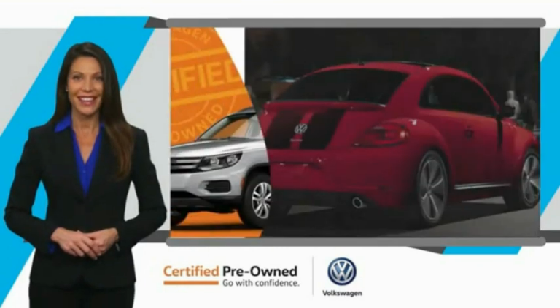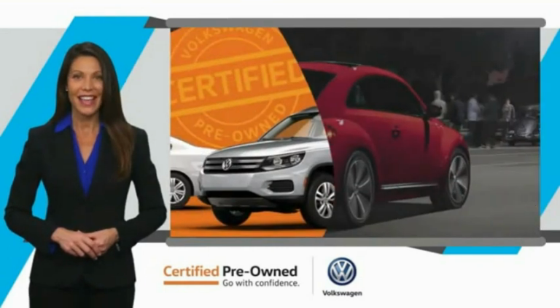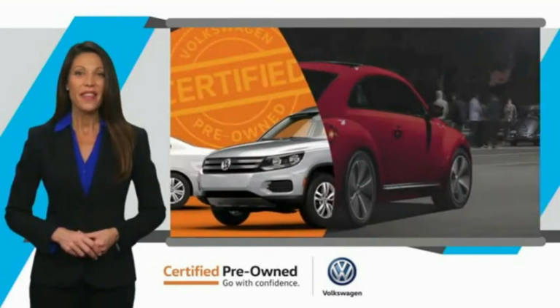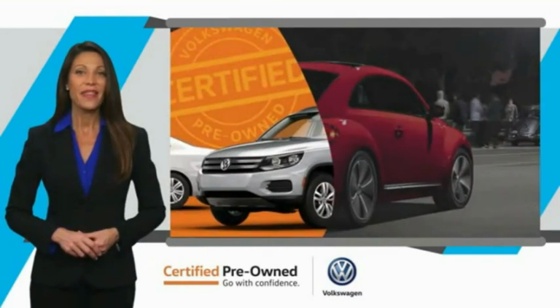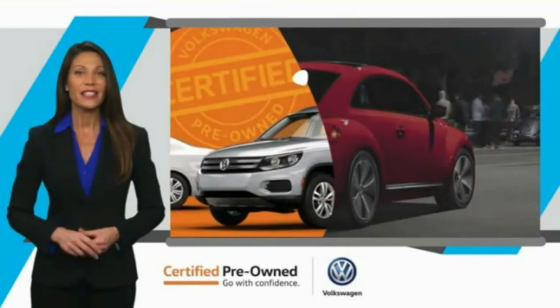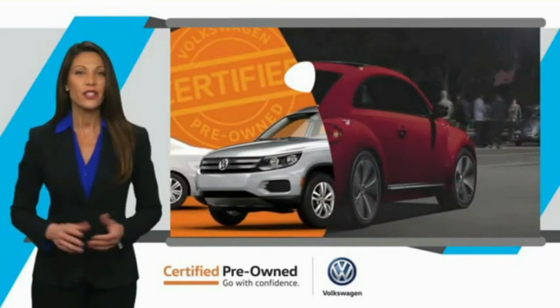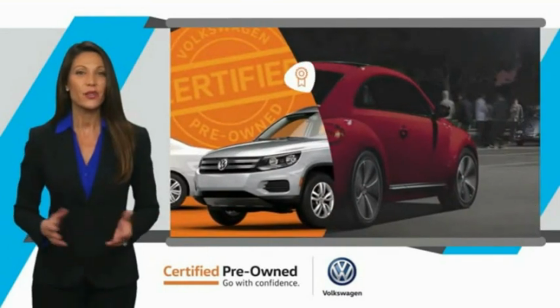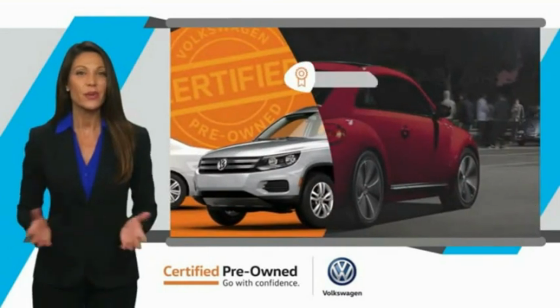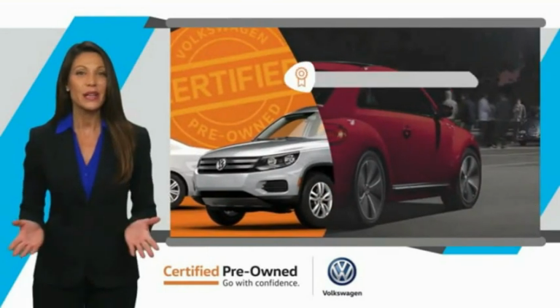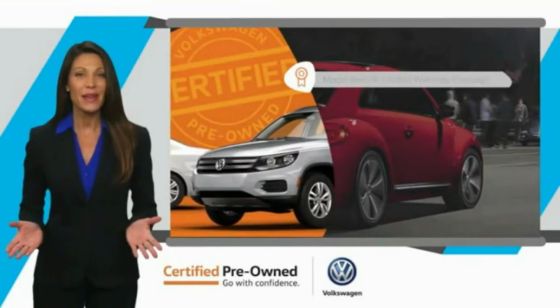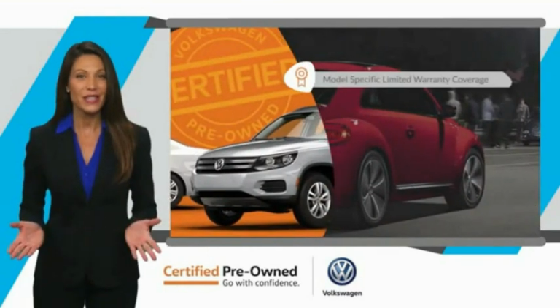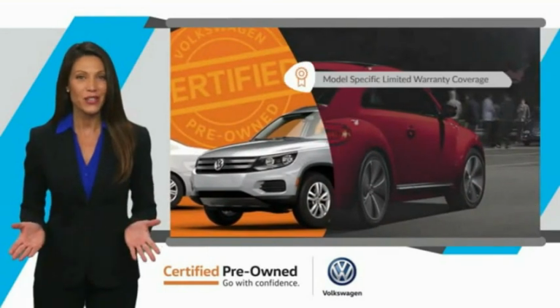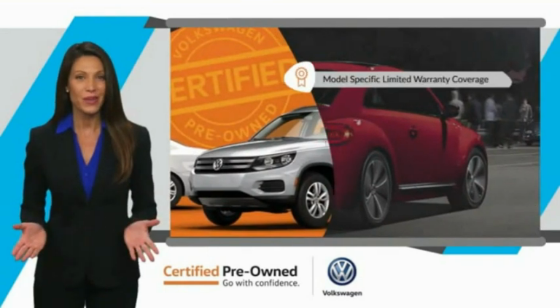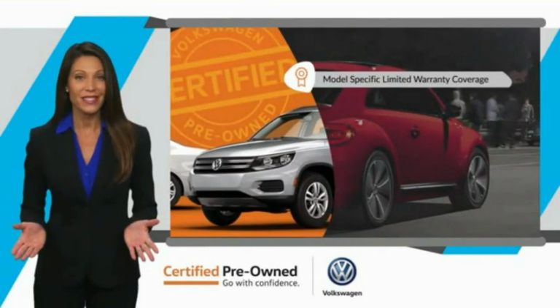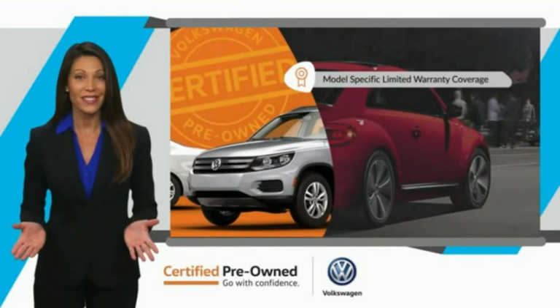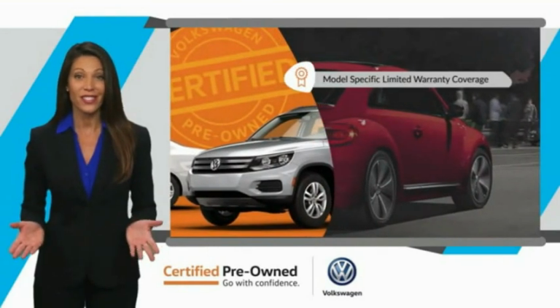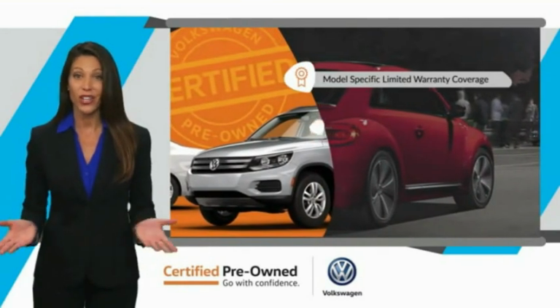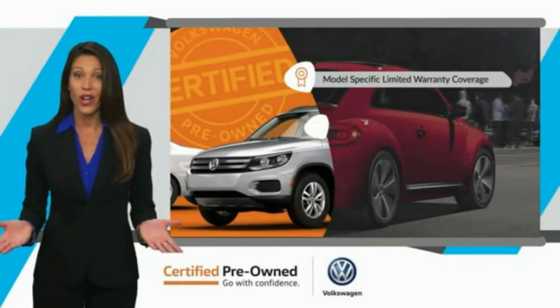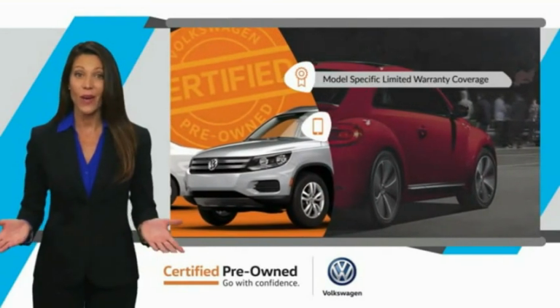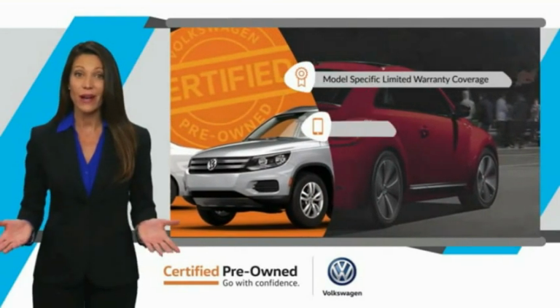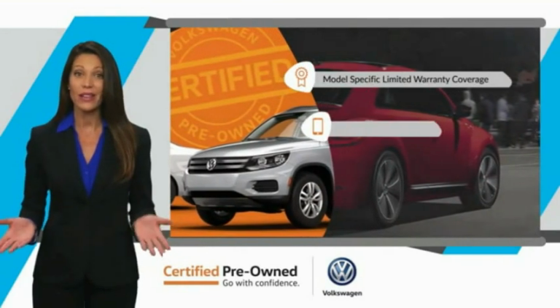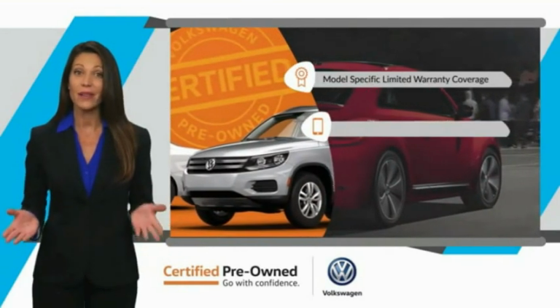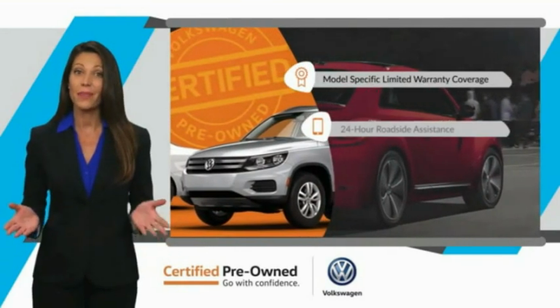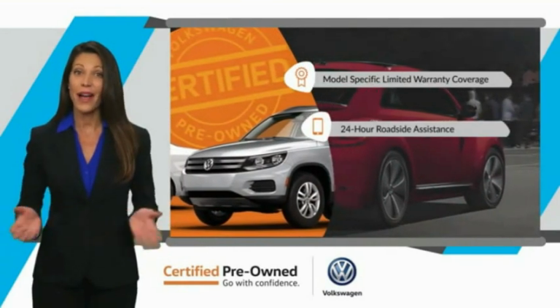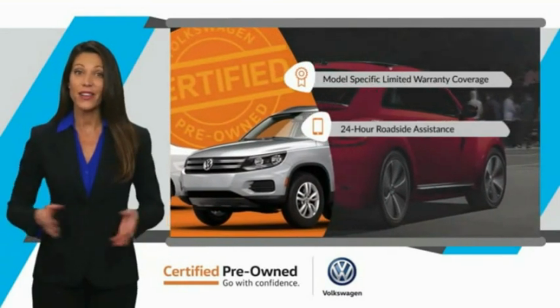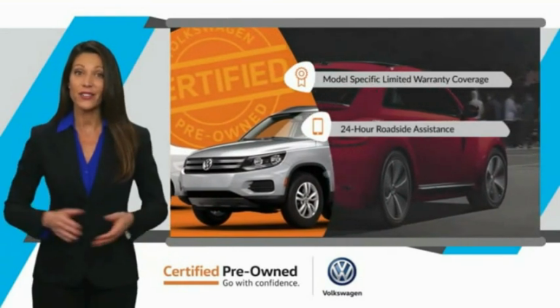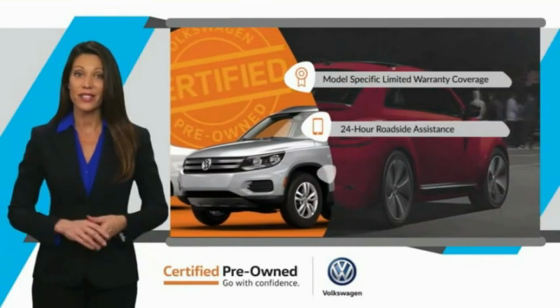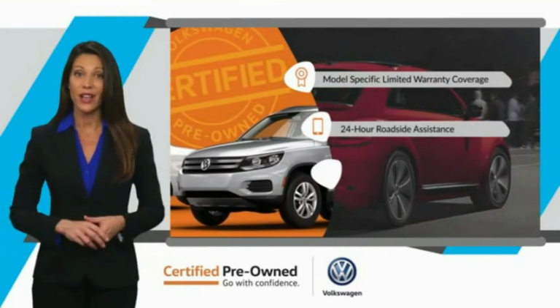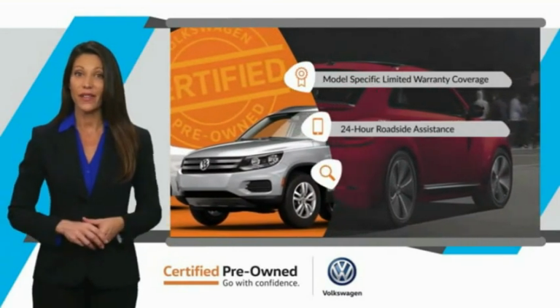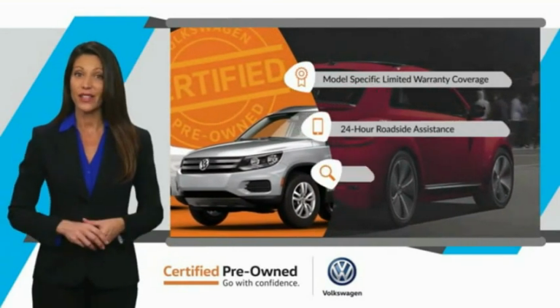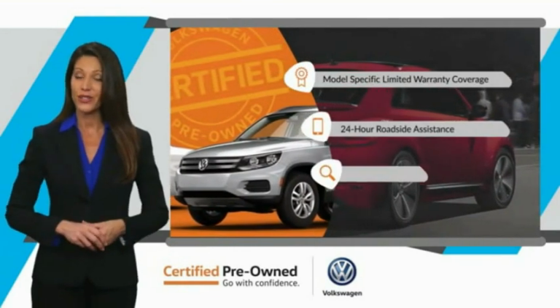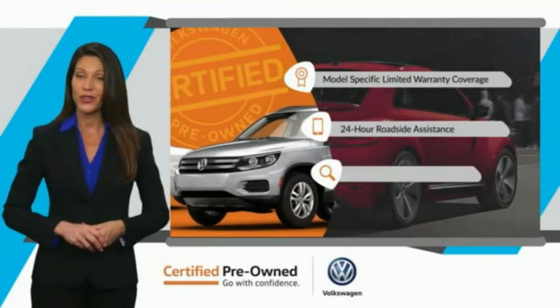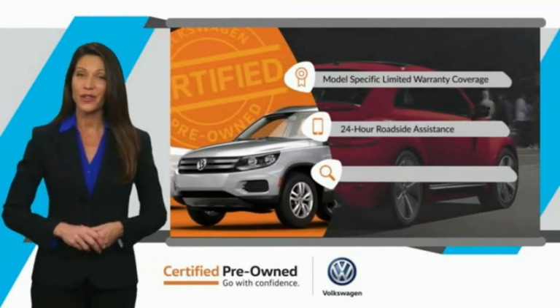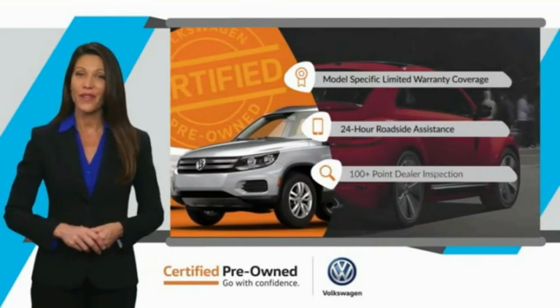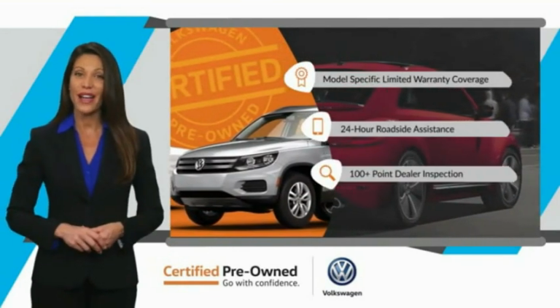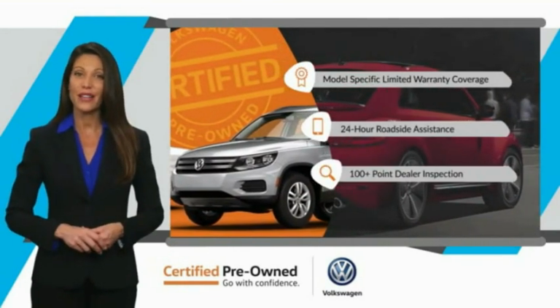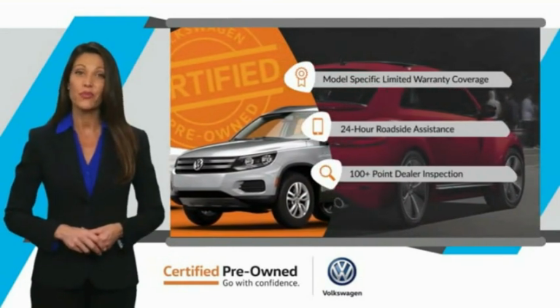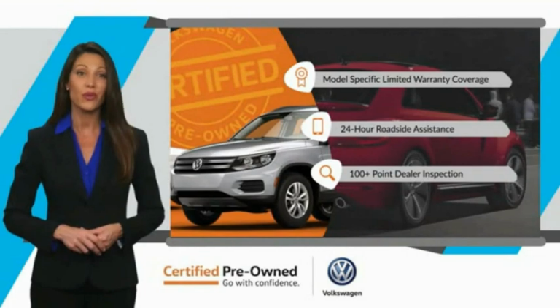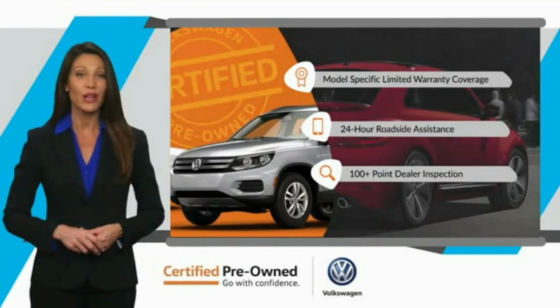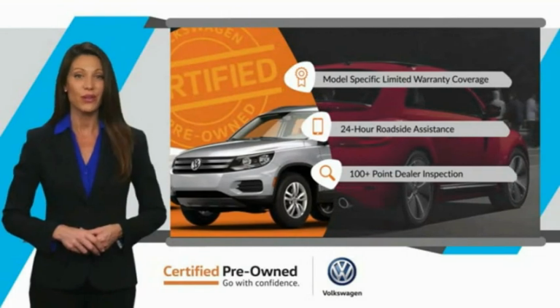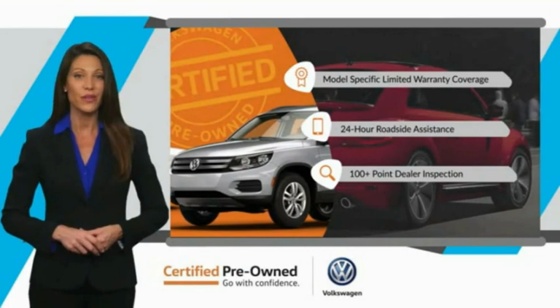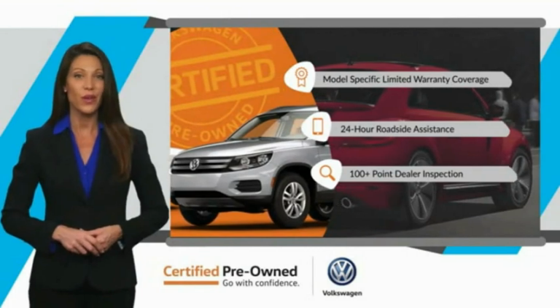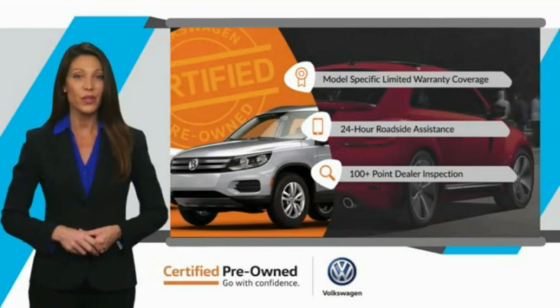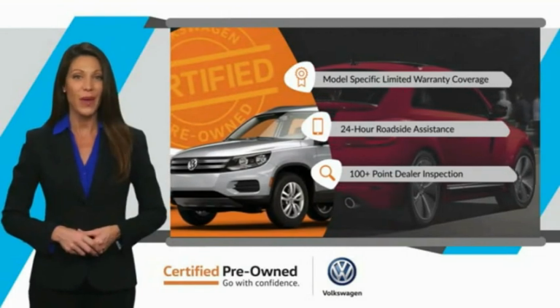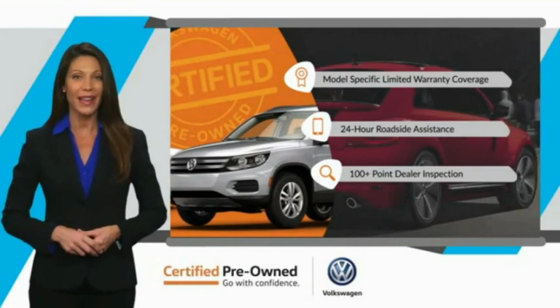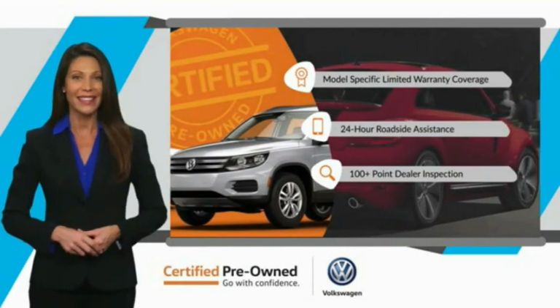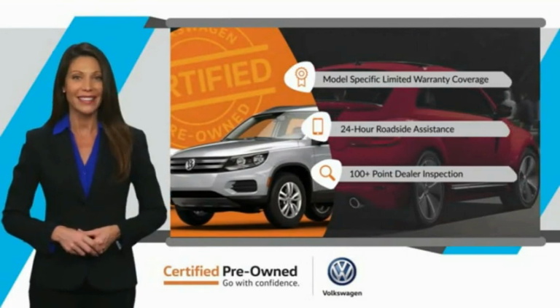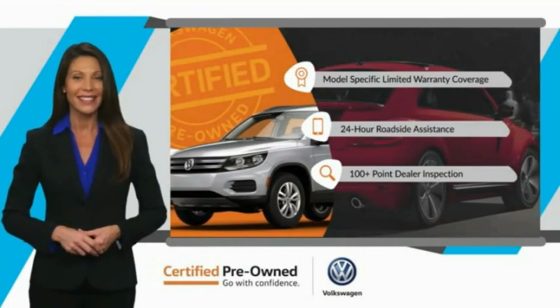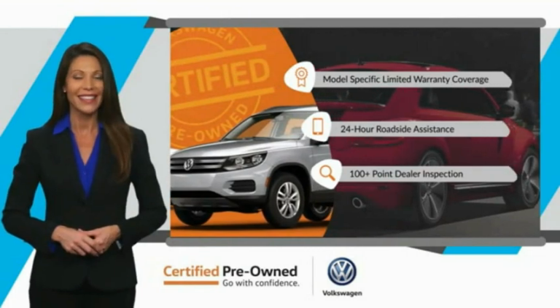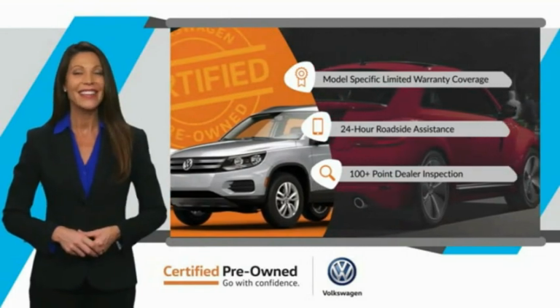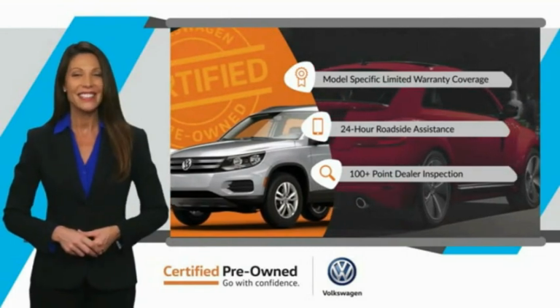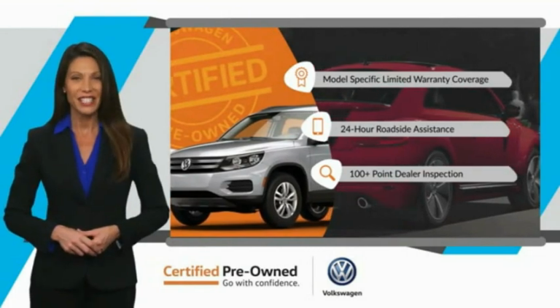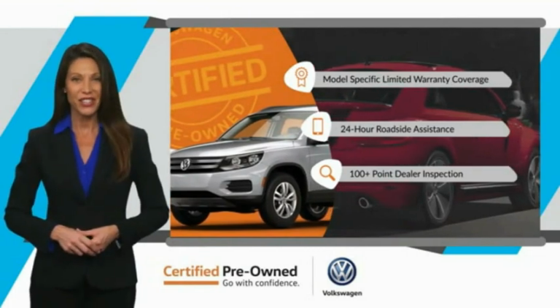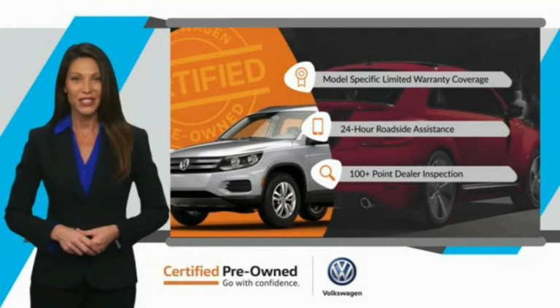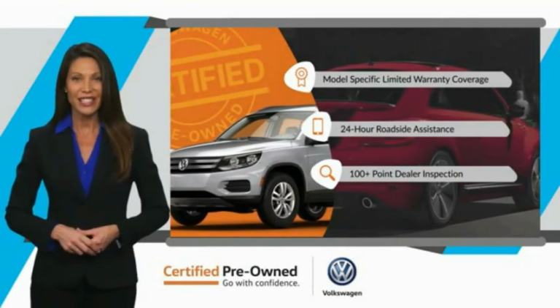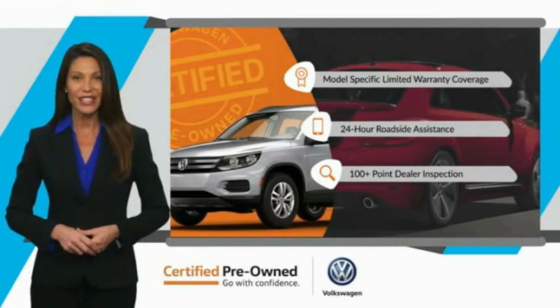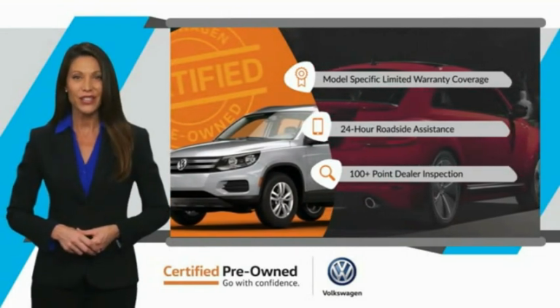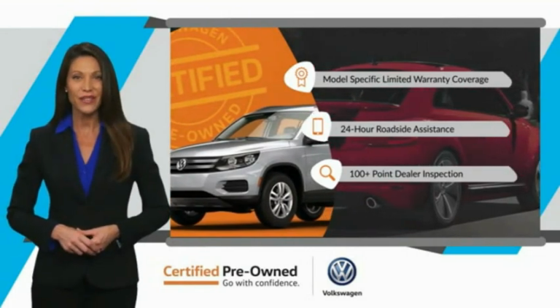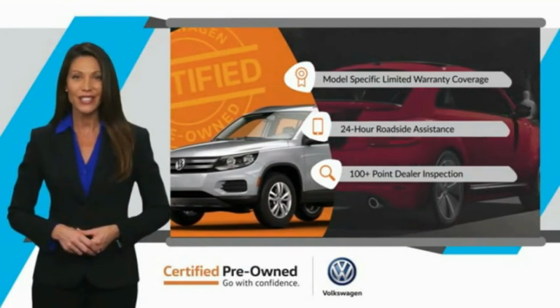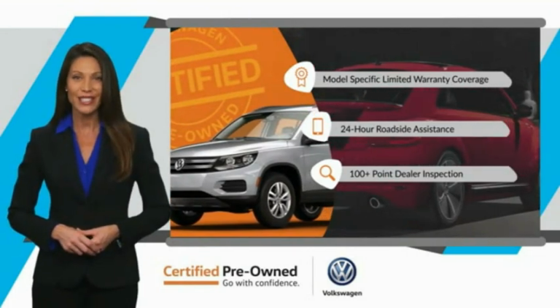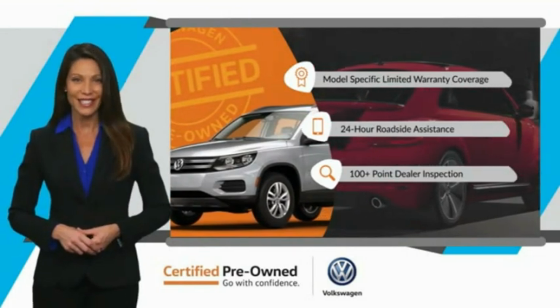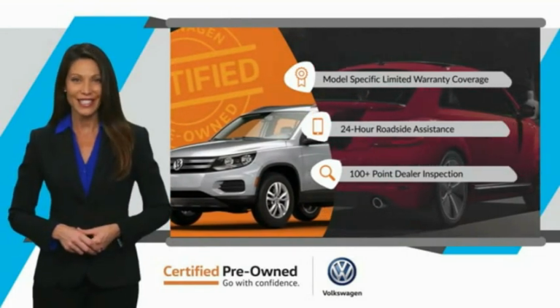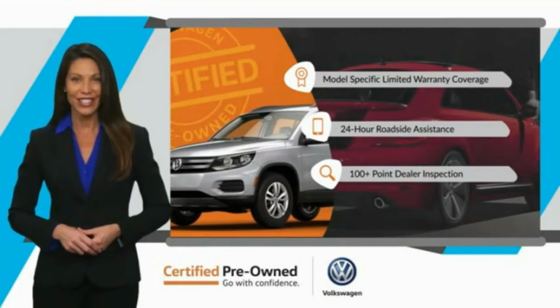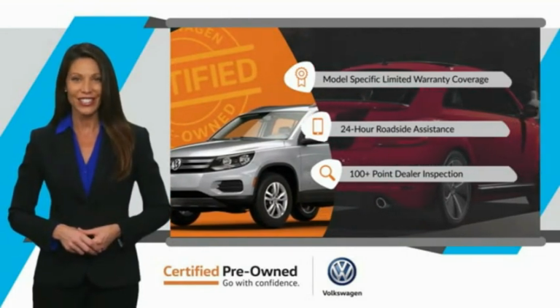That's three major reasons to go out and buy yourself a certified pre-owned Volkswagen. See your dealer for details.